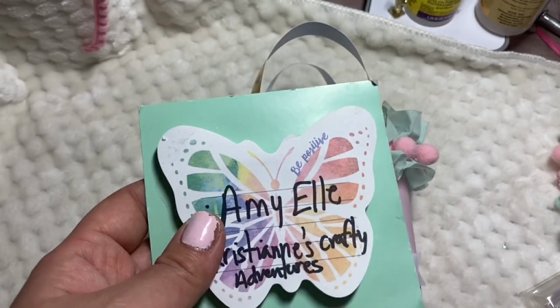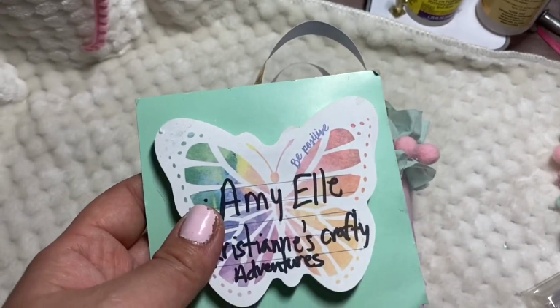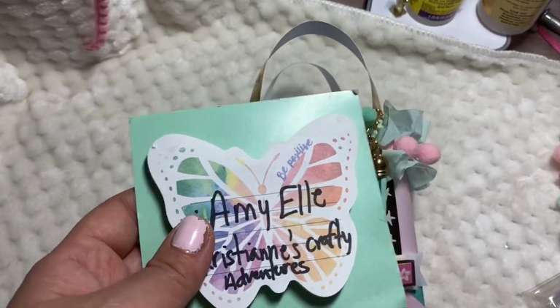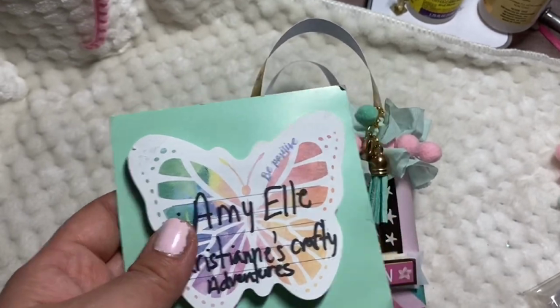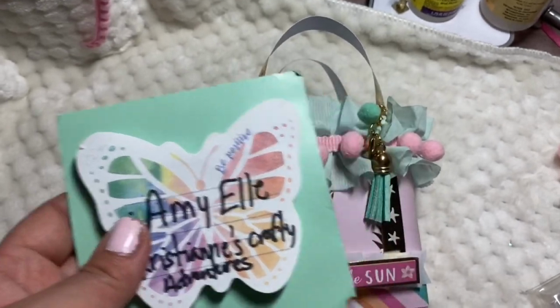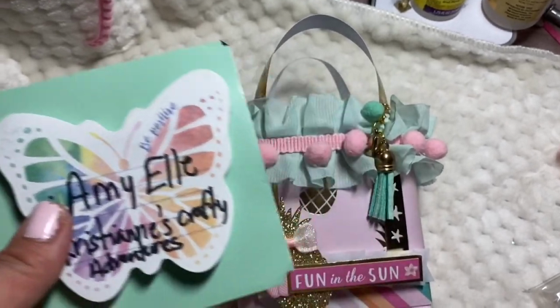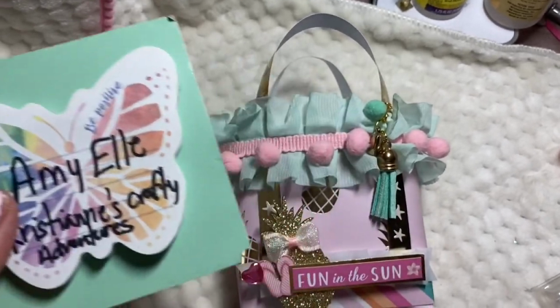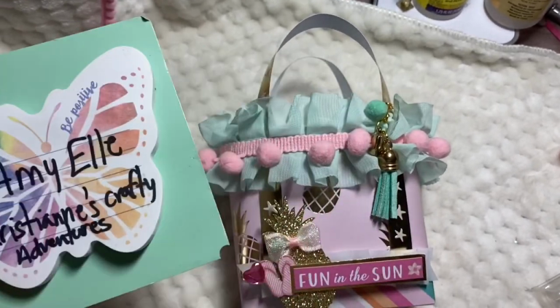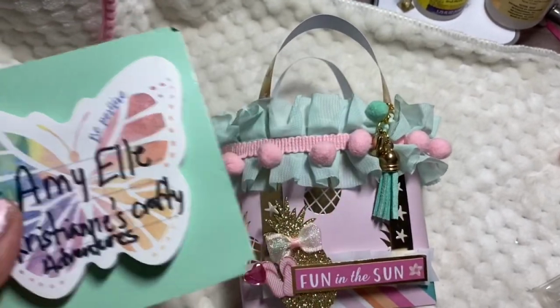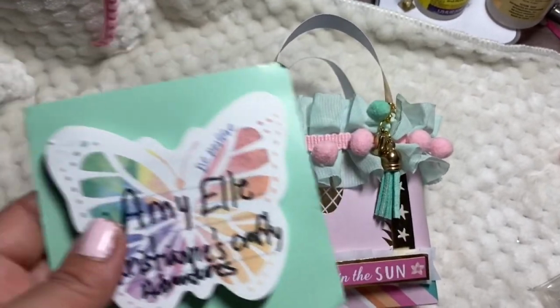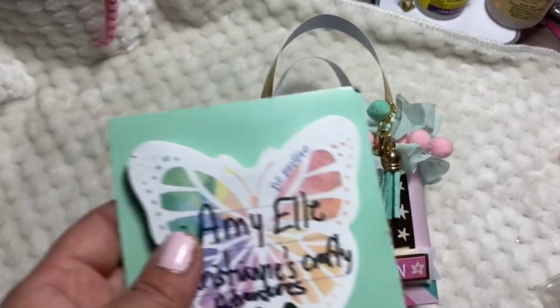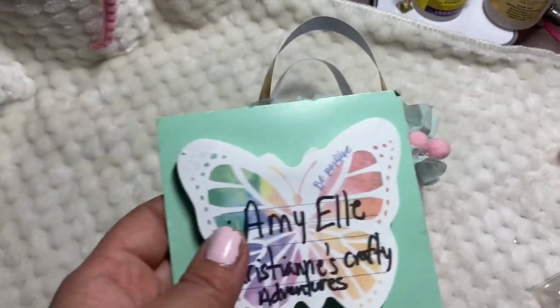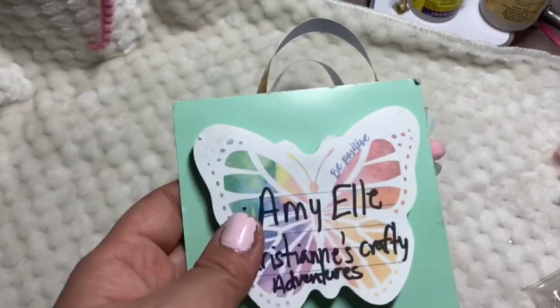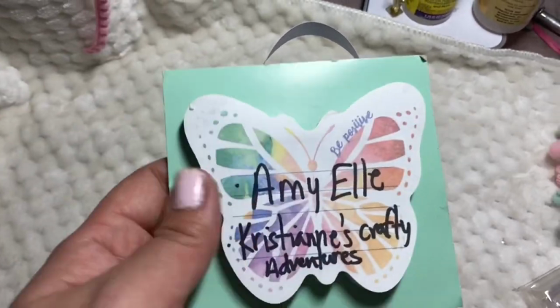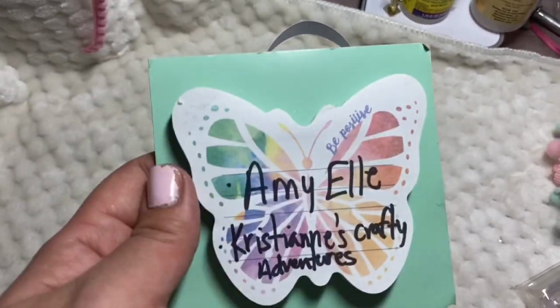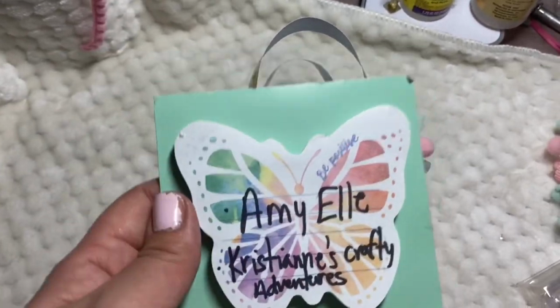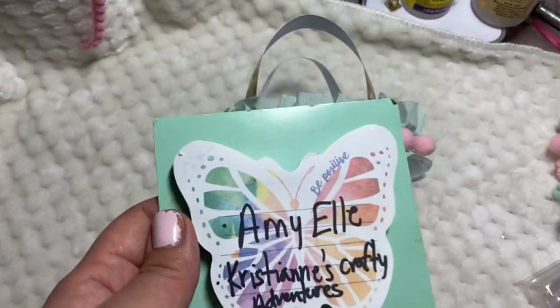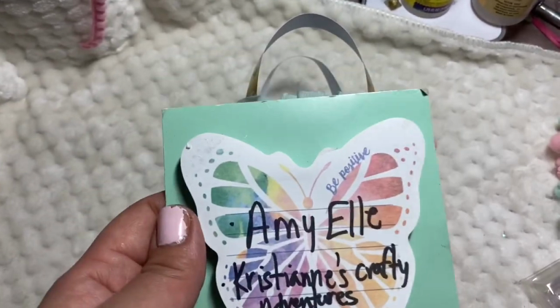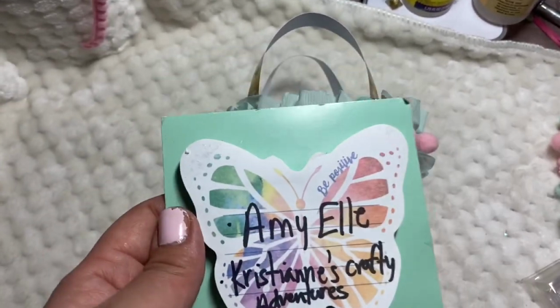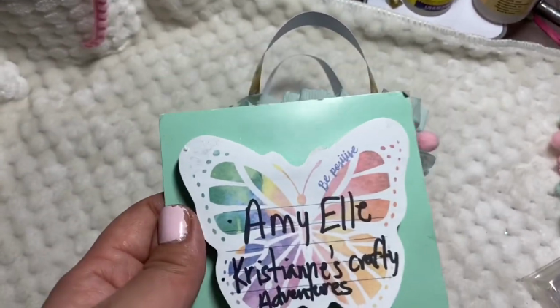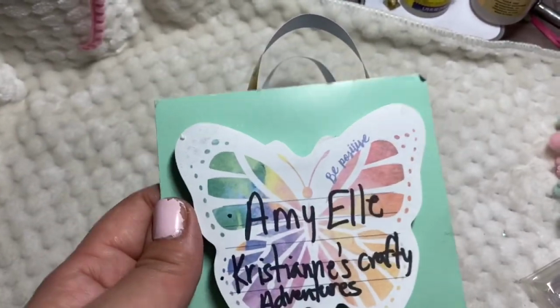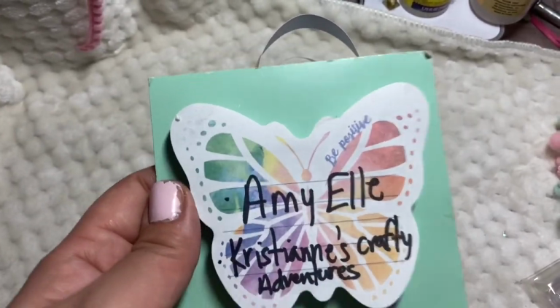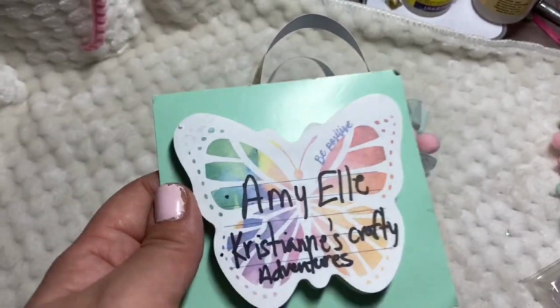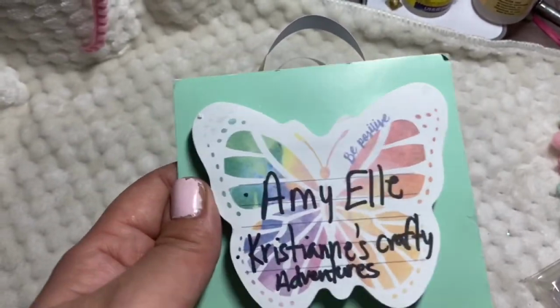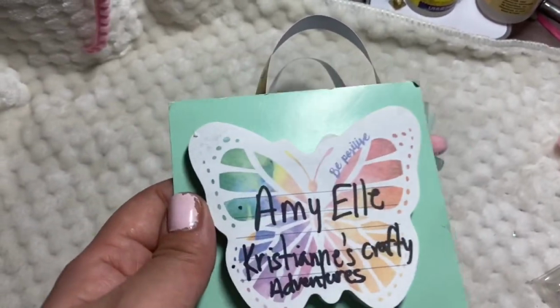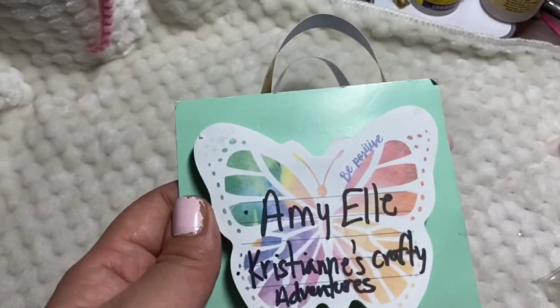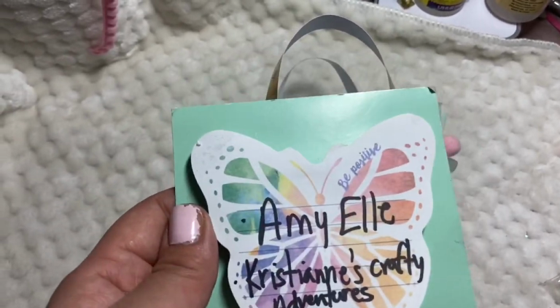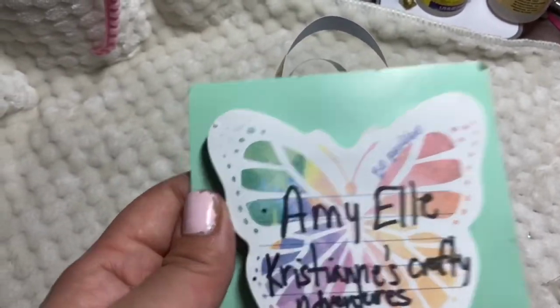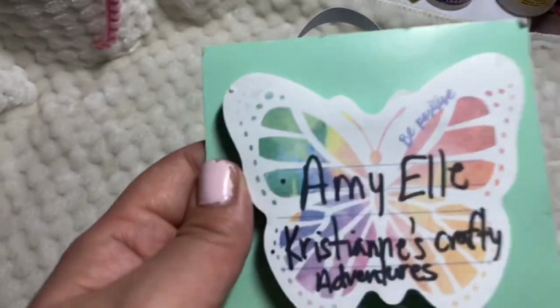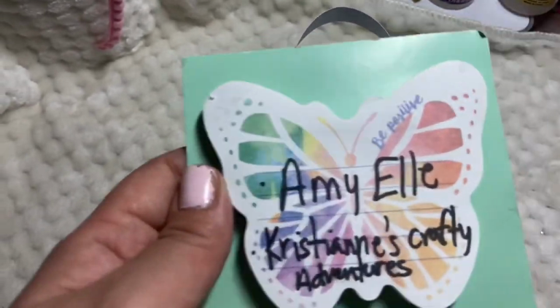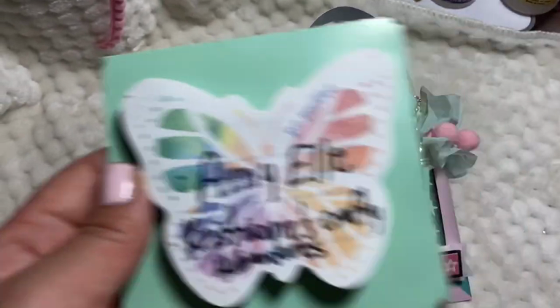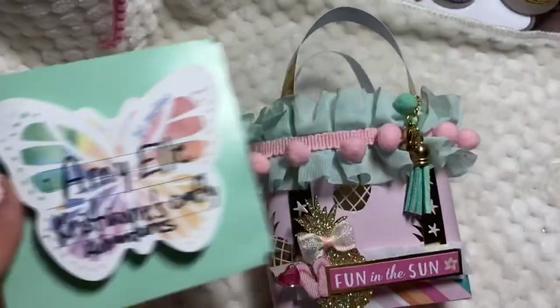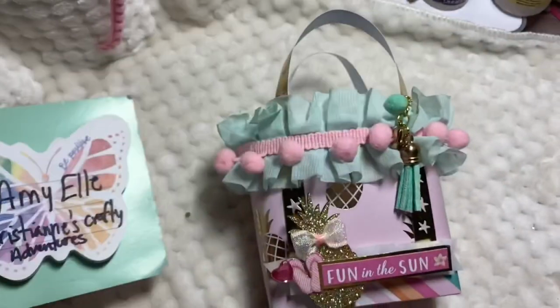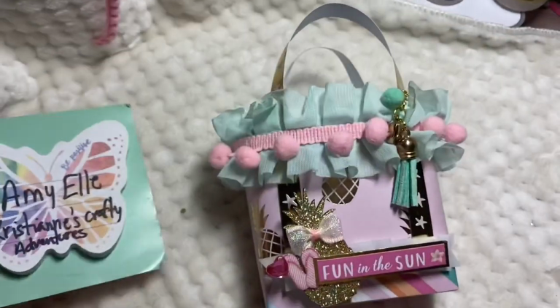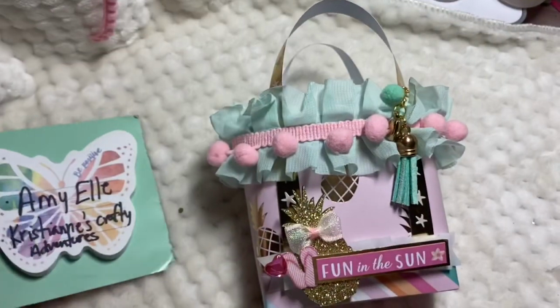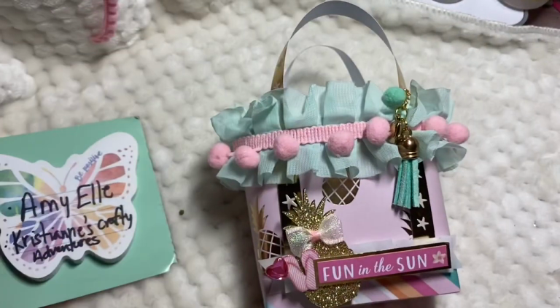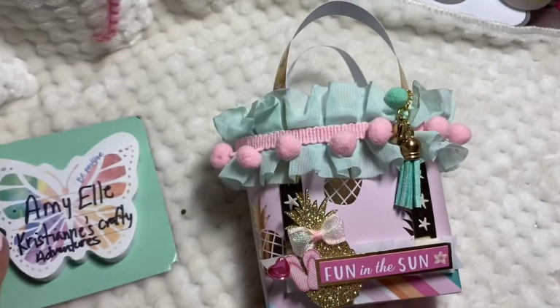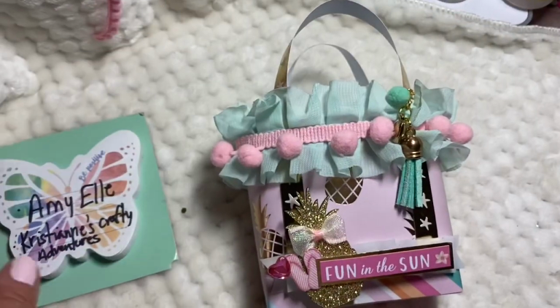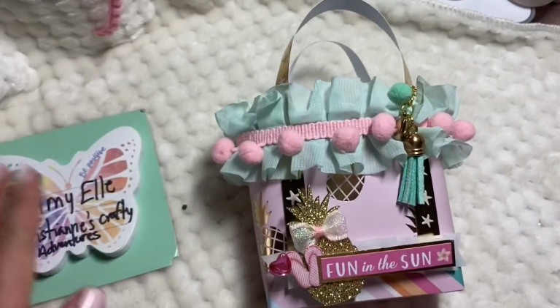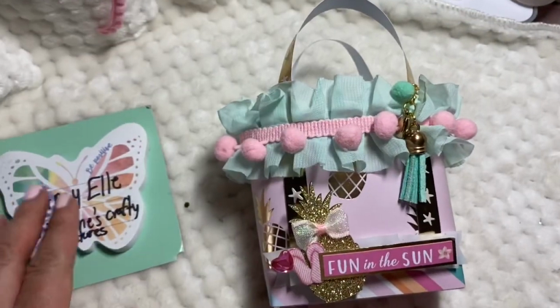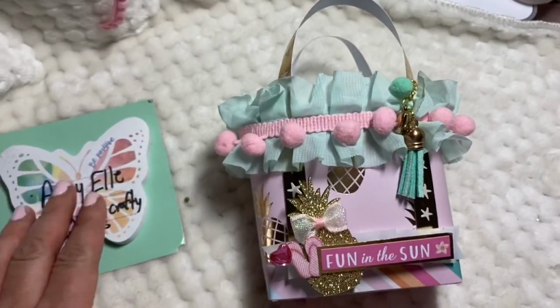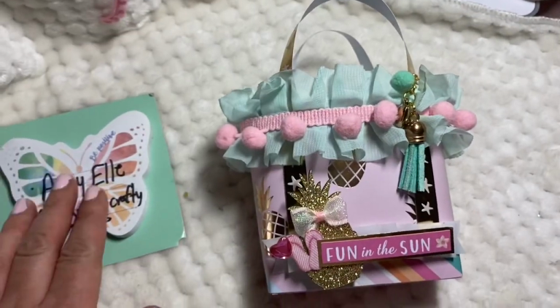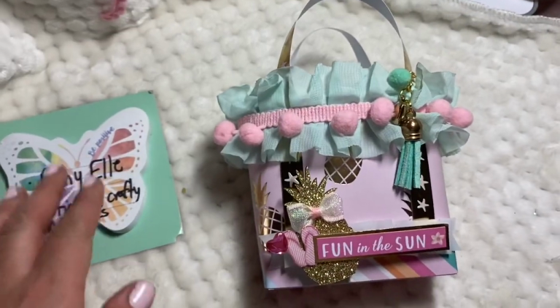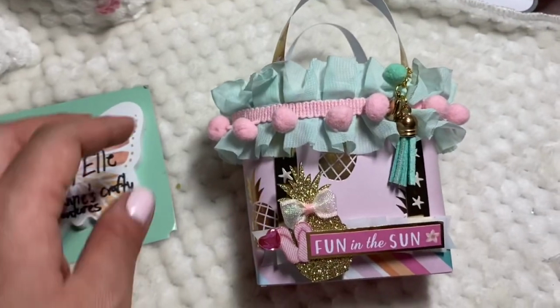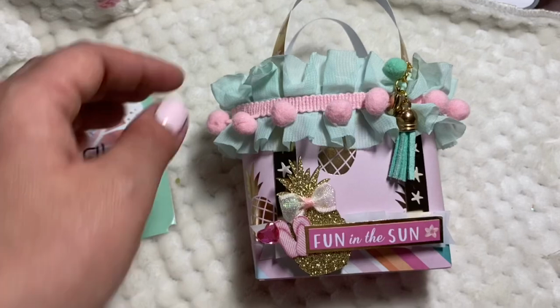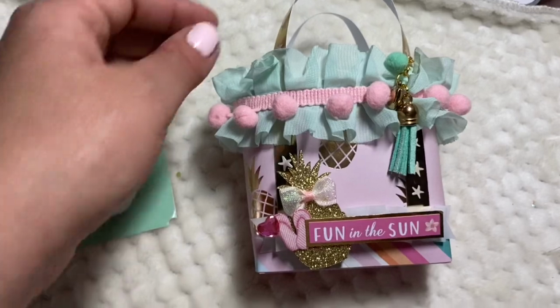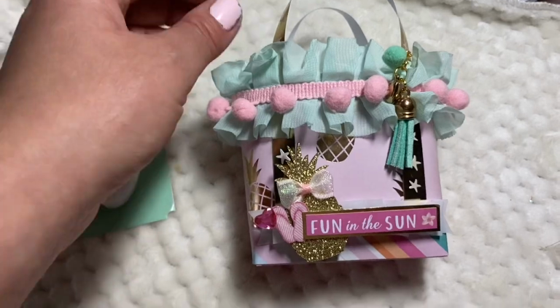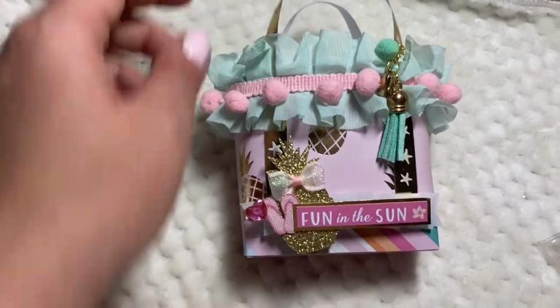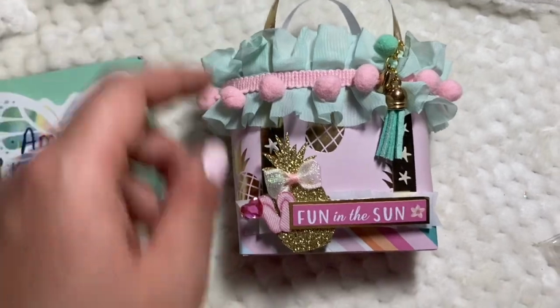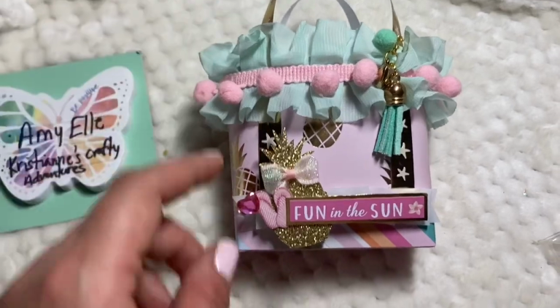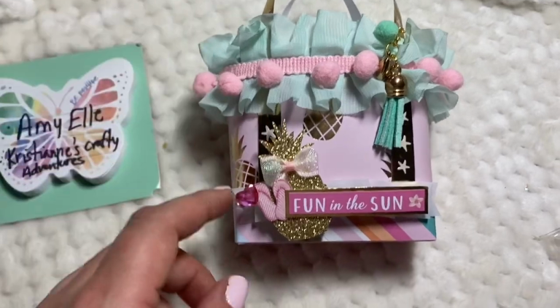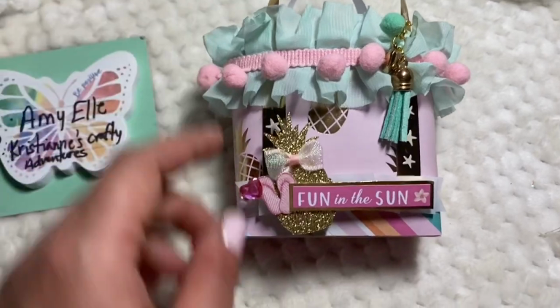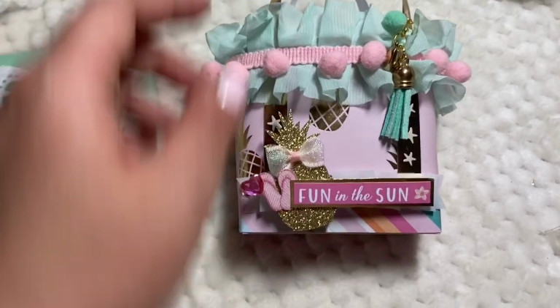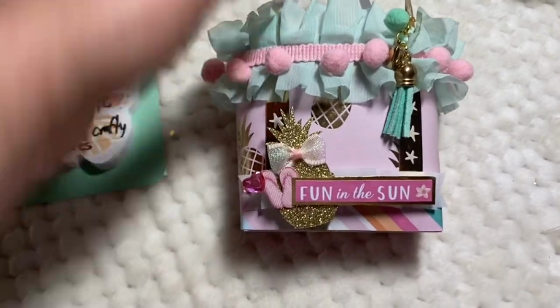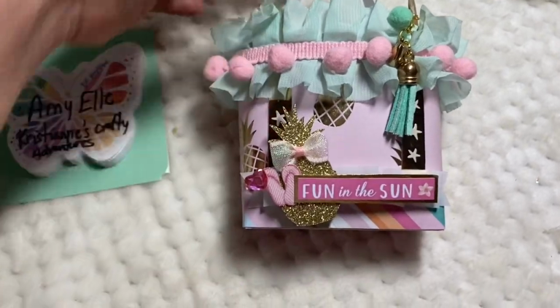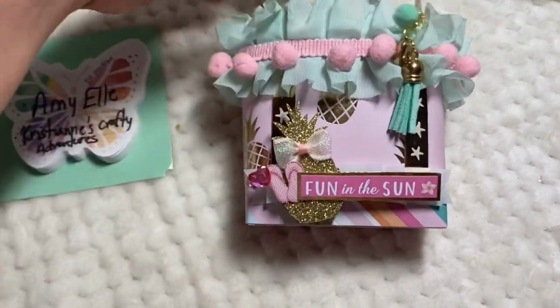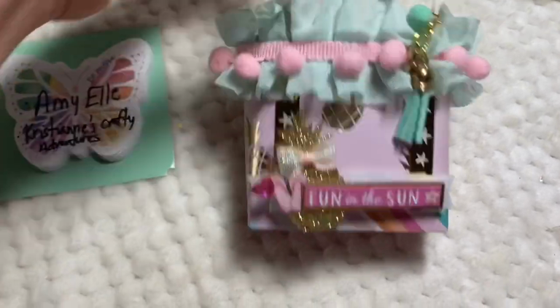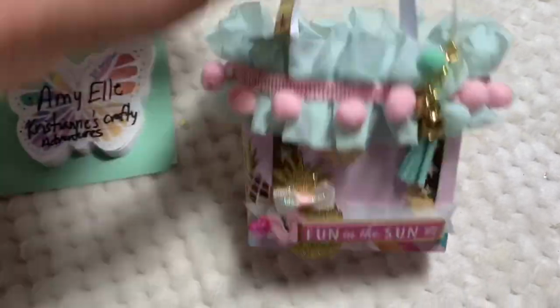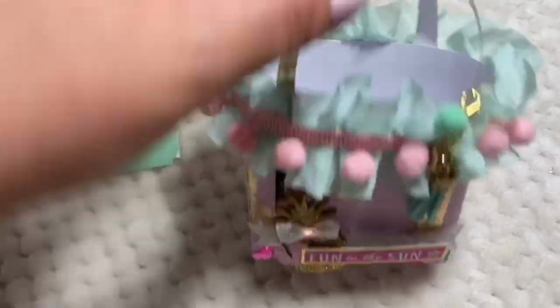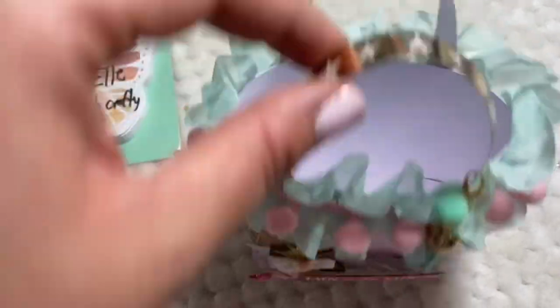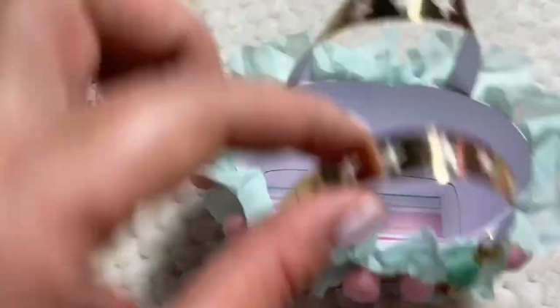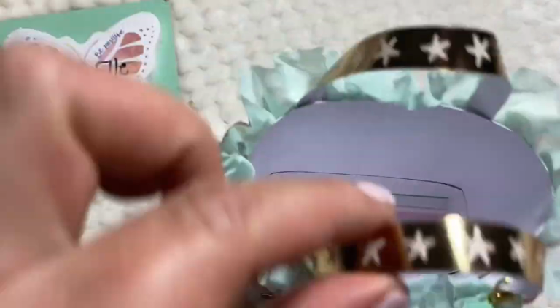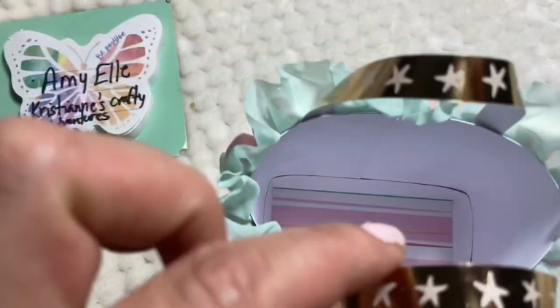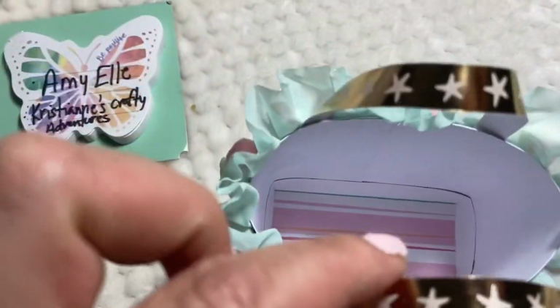Amy L also did a tutorial process video. It's really easy and simple to follow and she explains it very well. So go check her out you guys — amazing ladies there. And look how cute!